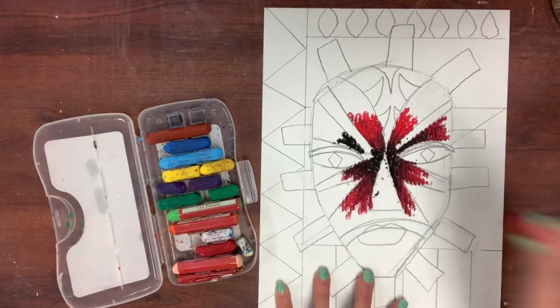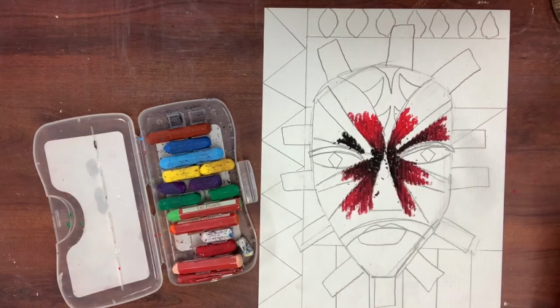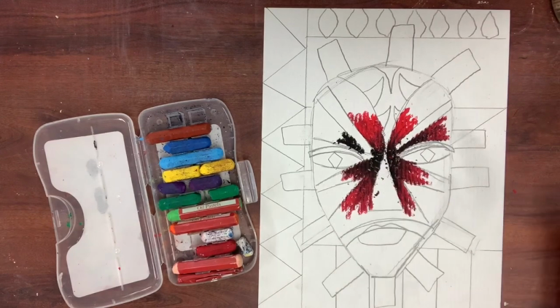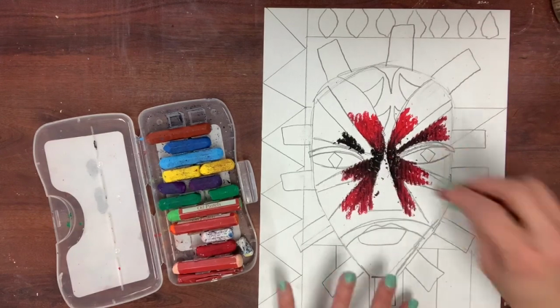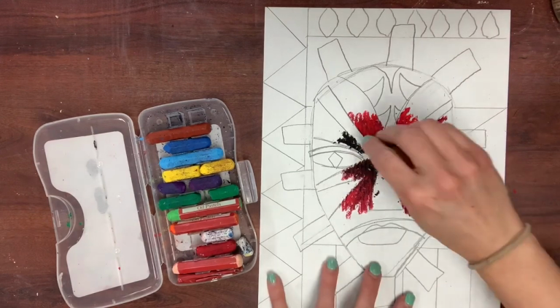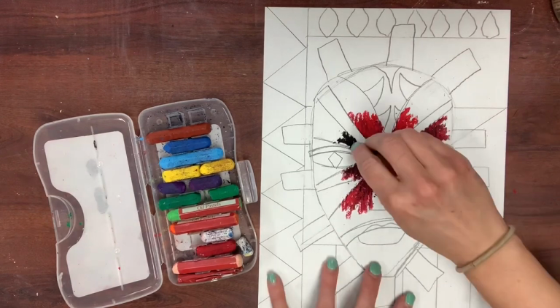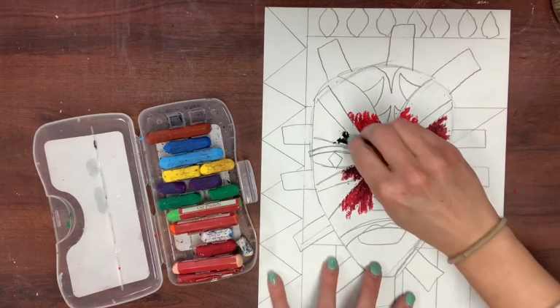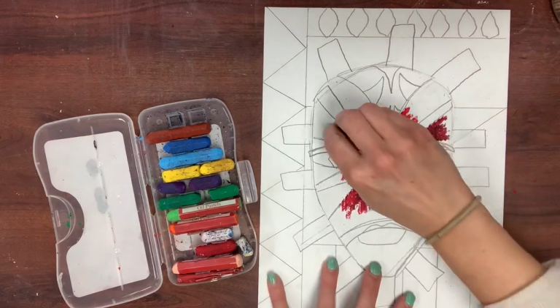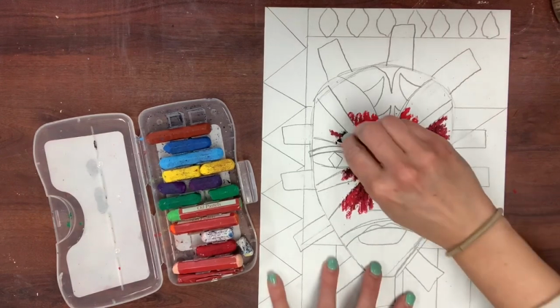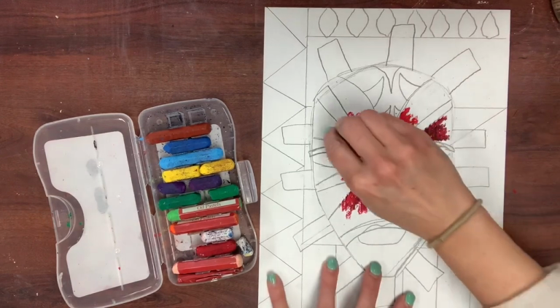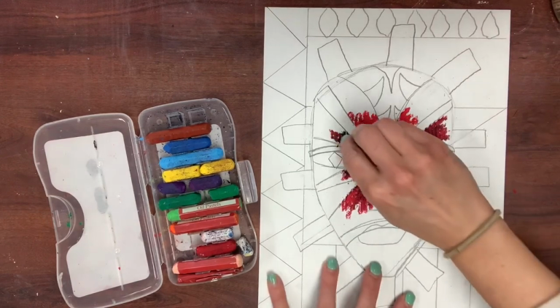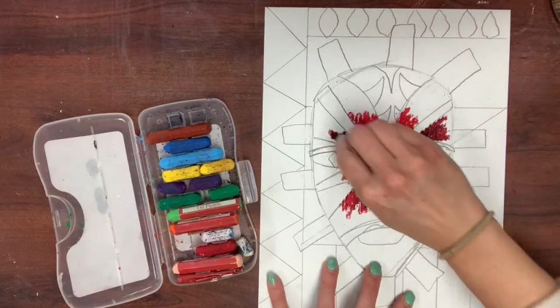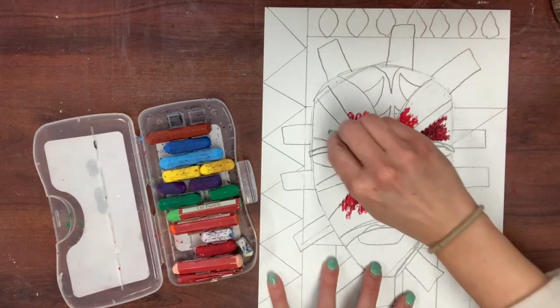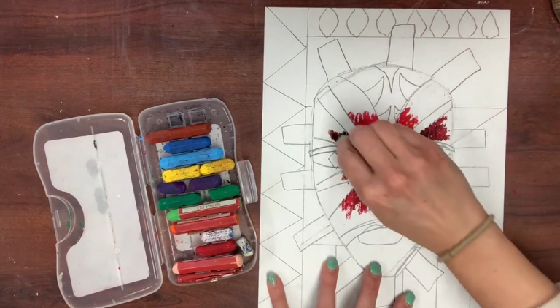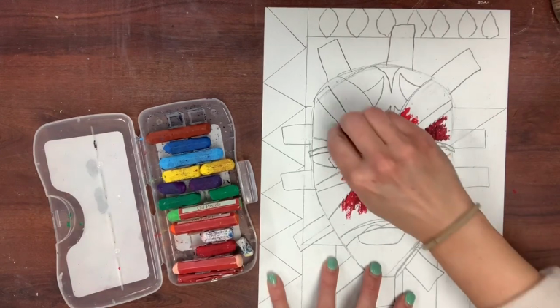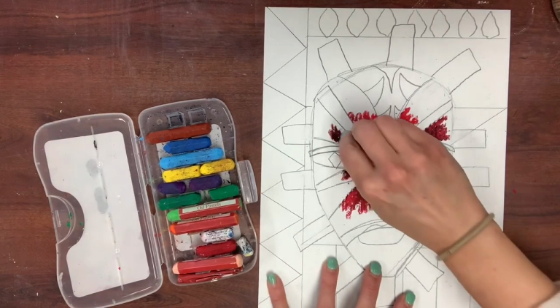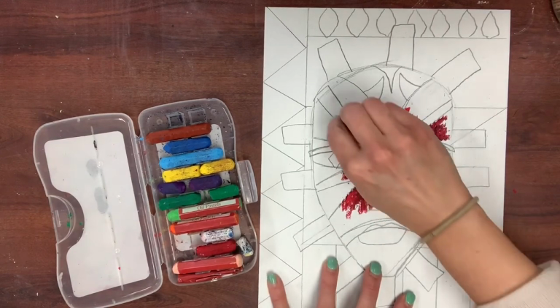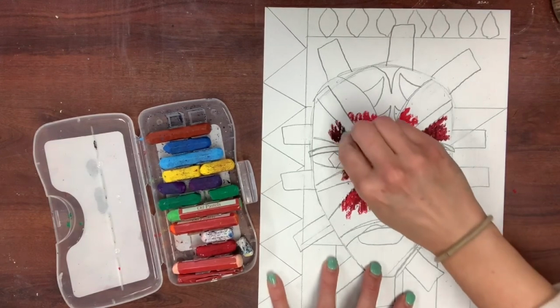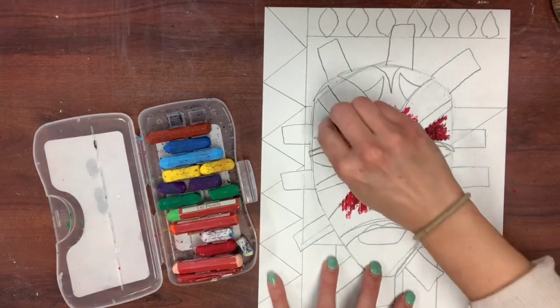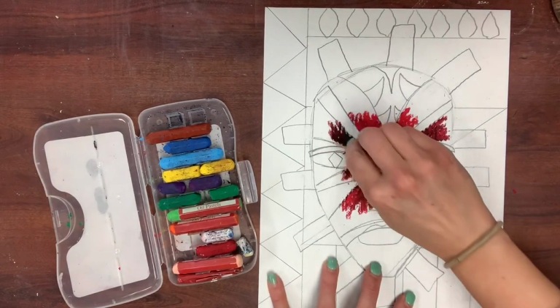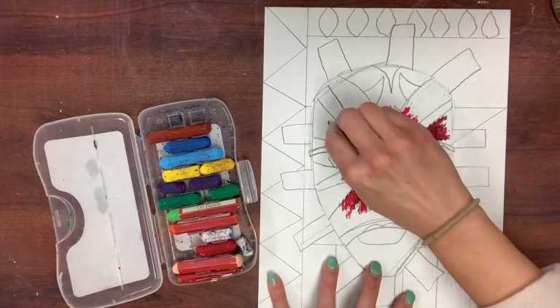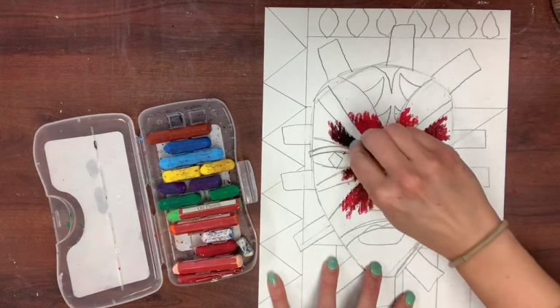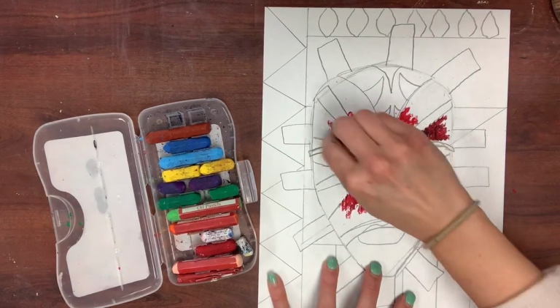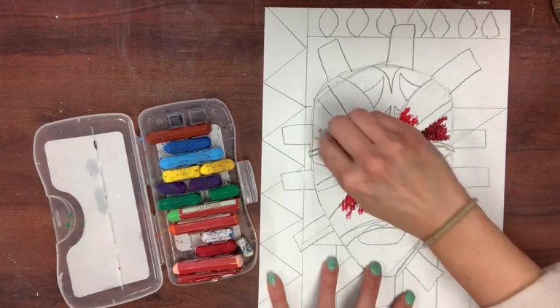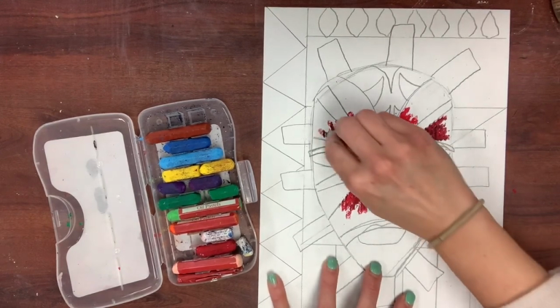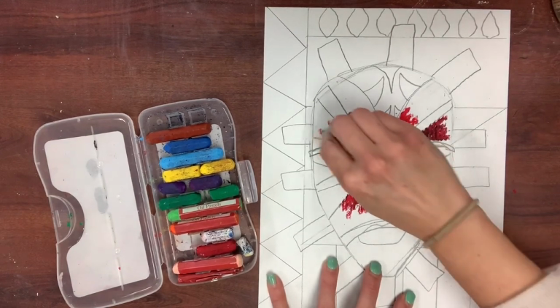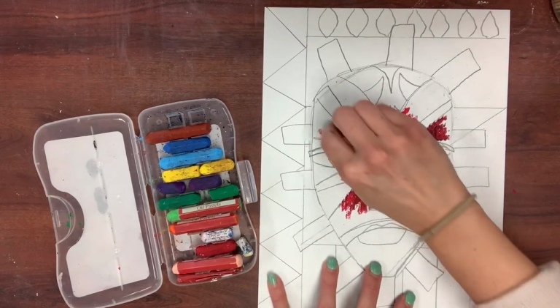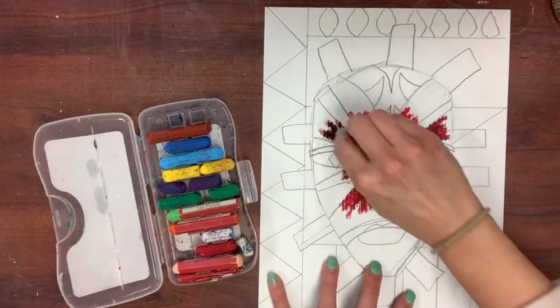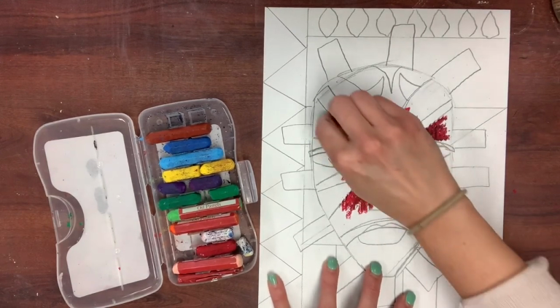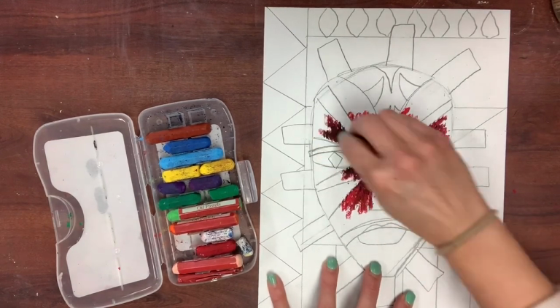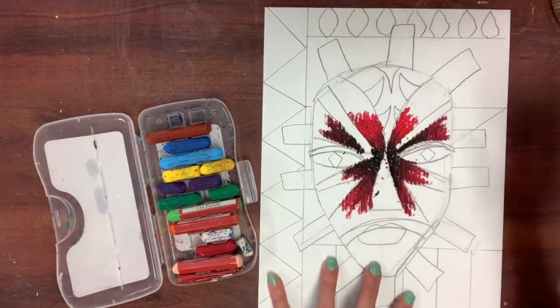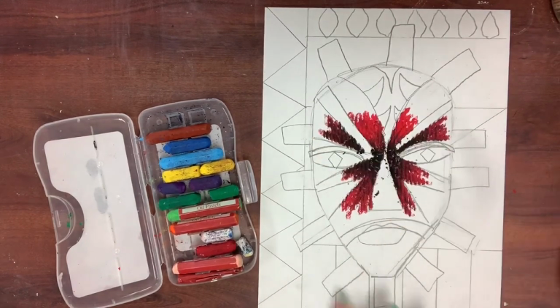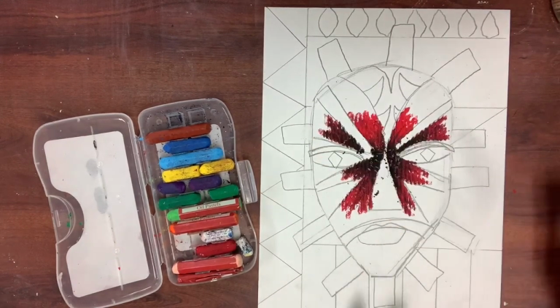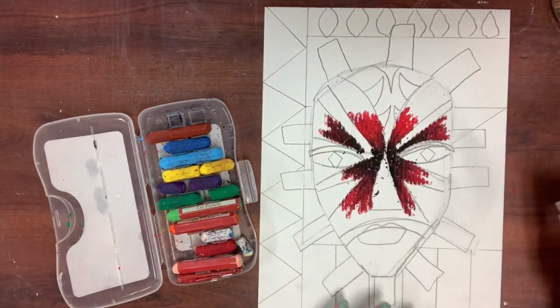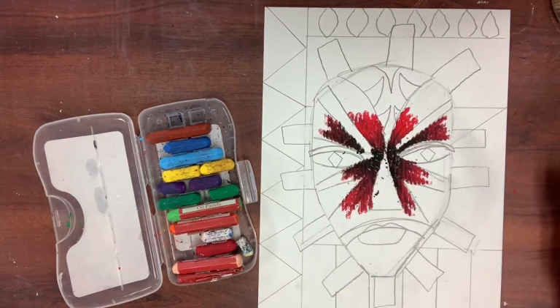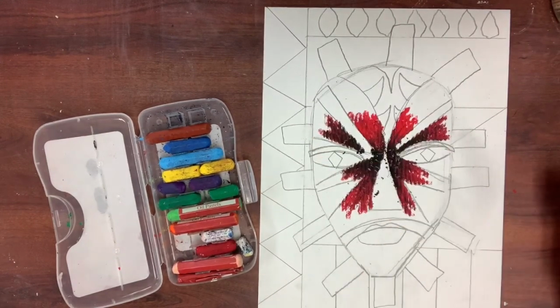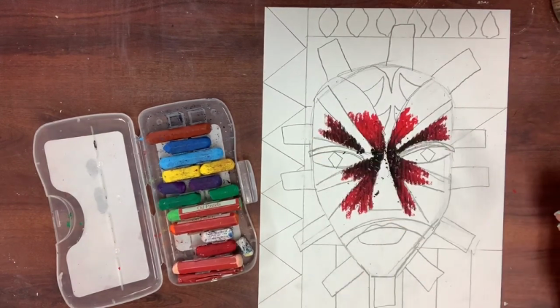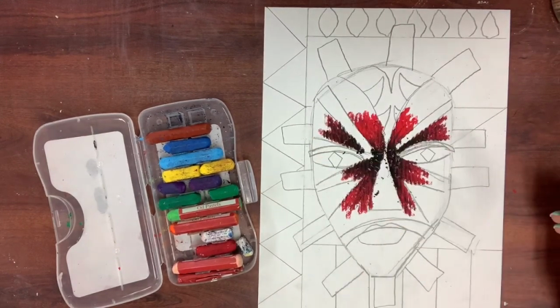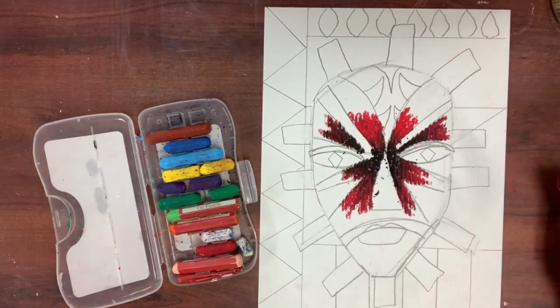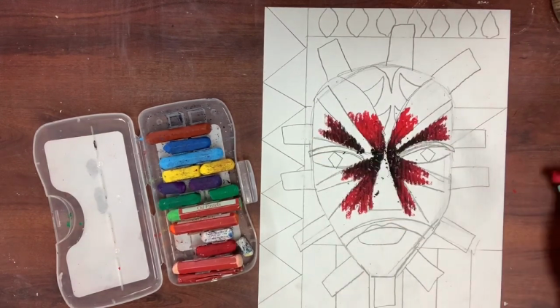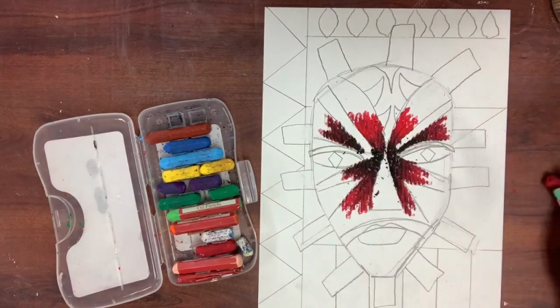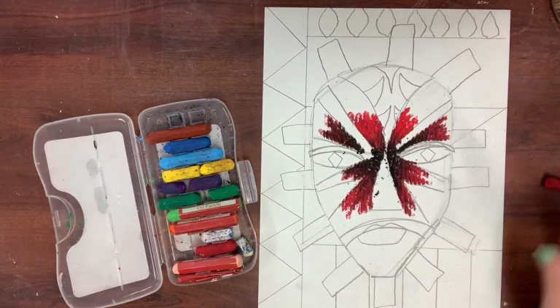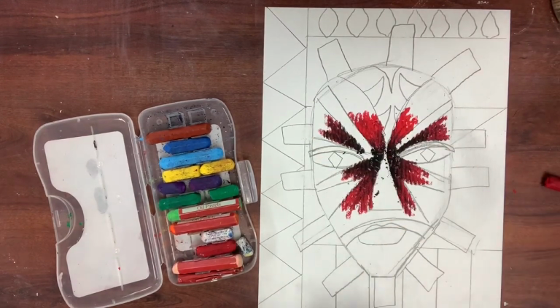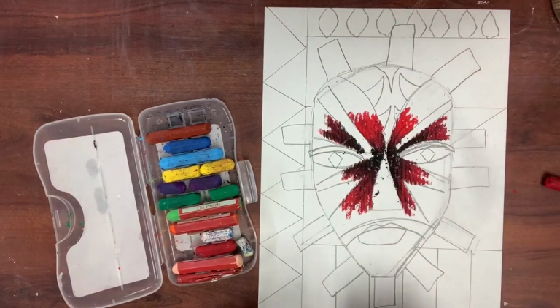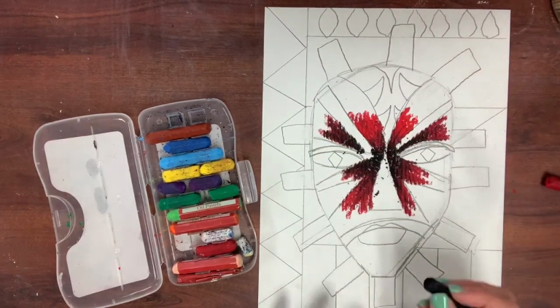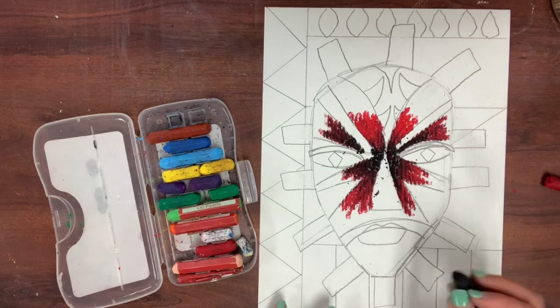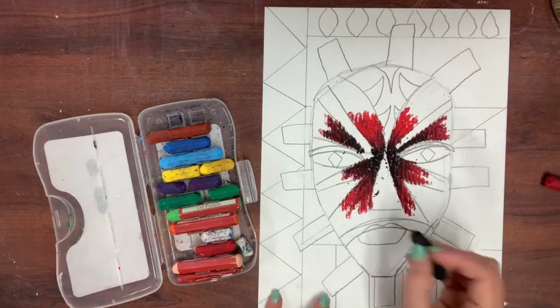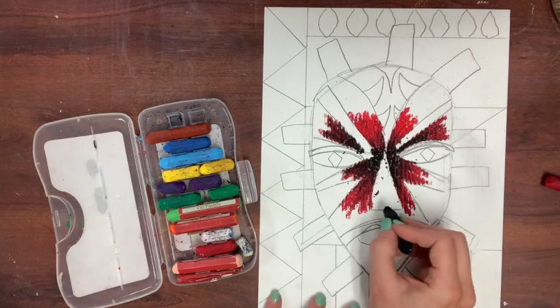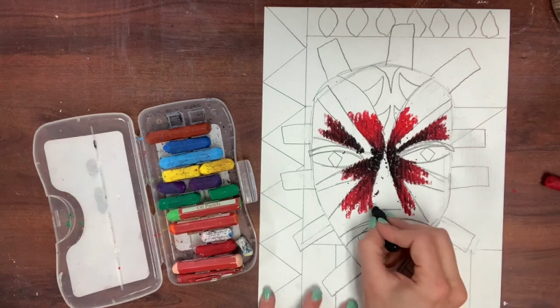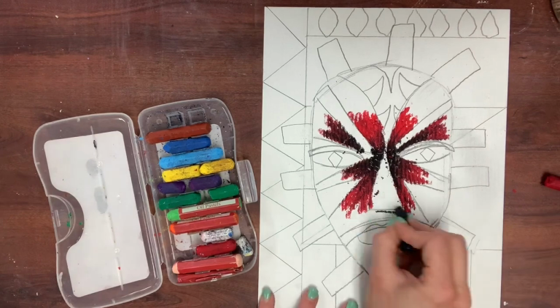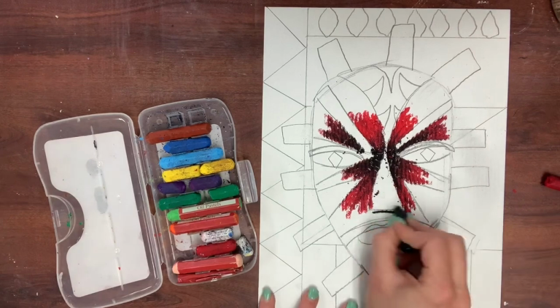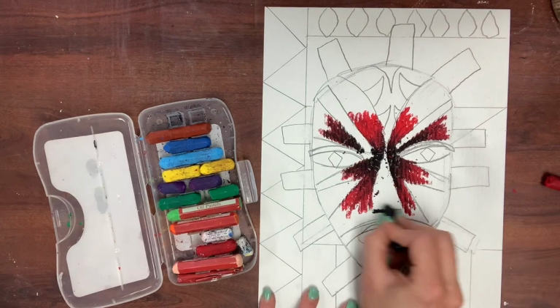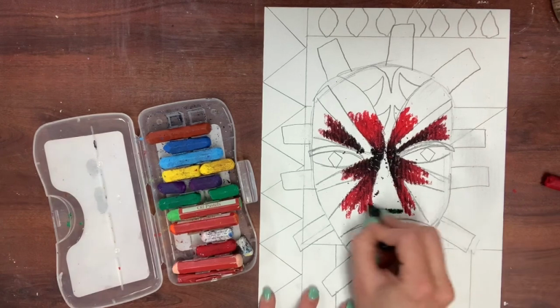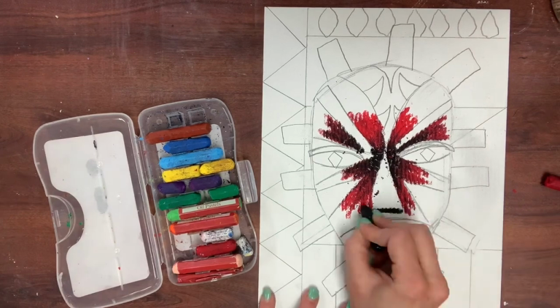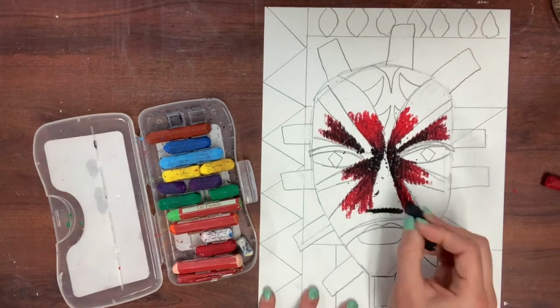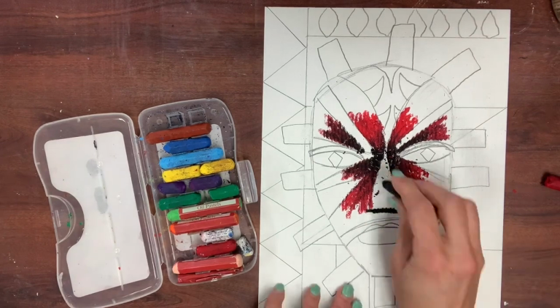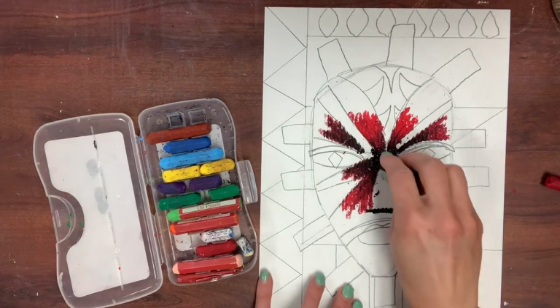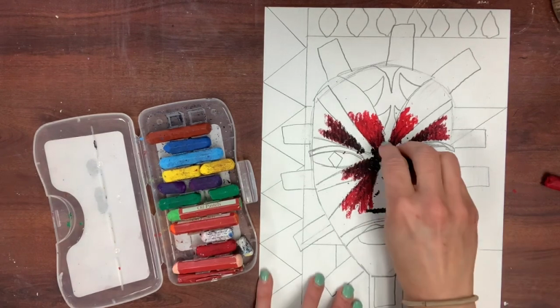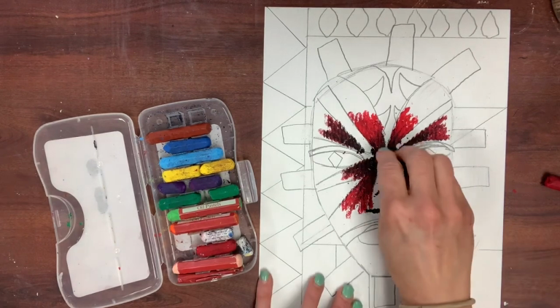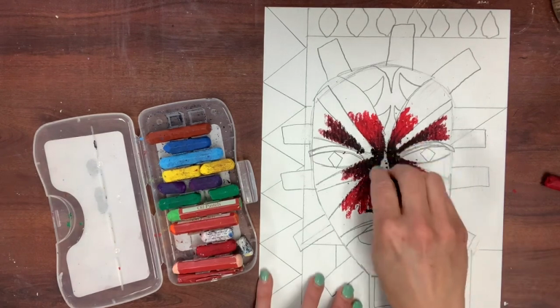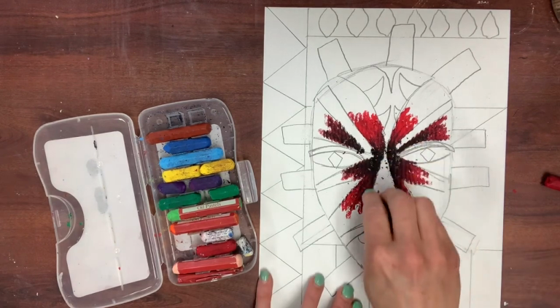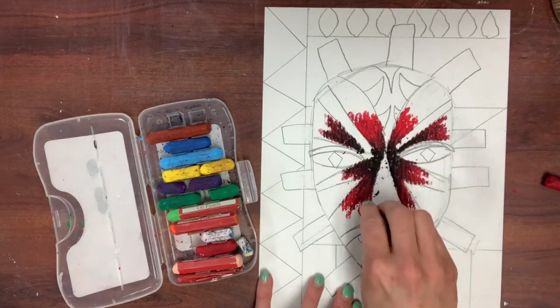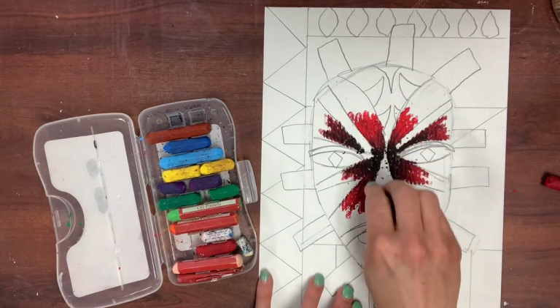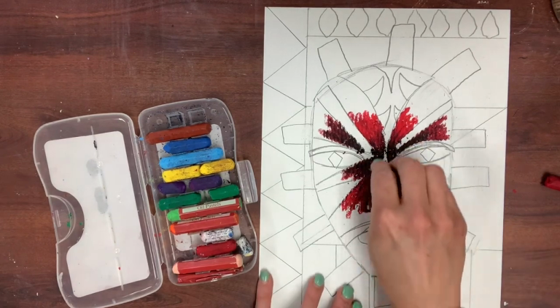I'm starting dark in the center and then I'm fading out to red, then I'll add orange and yellow to give it a really 3D effect.